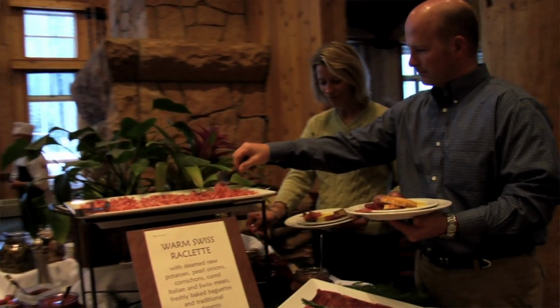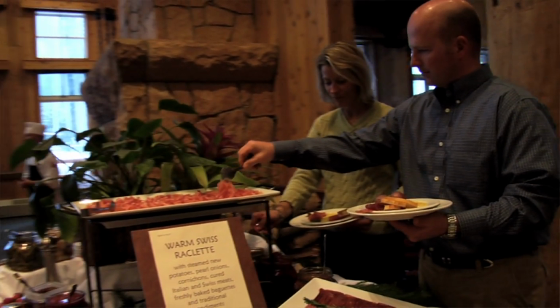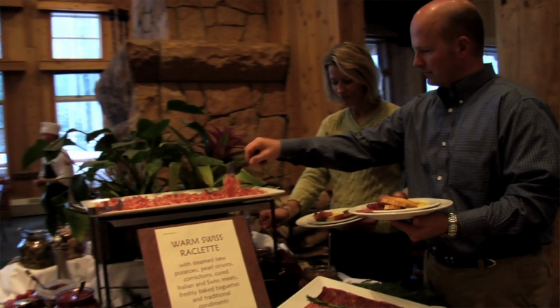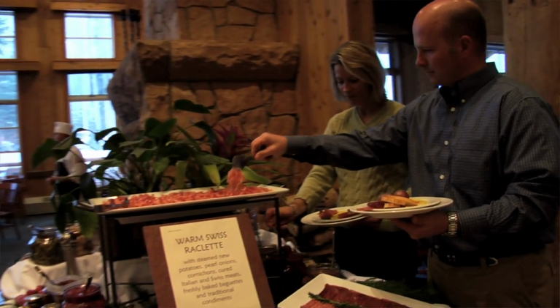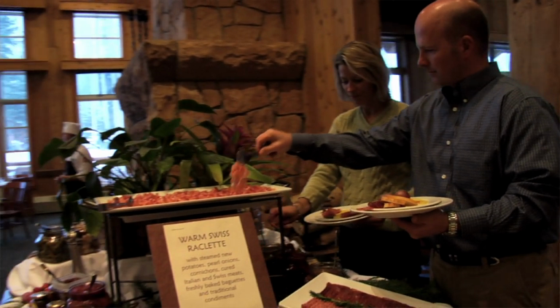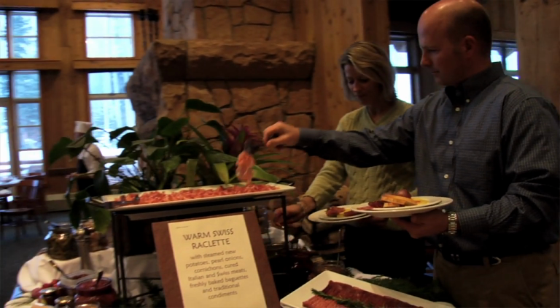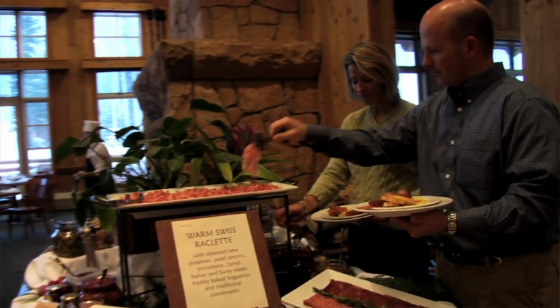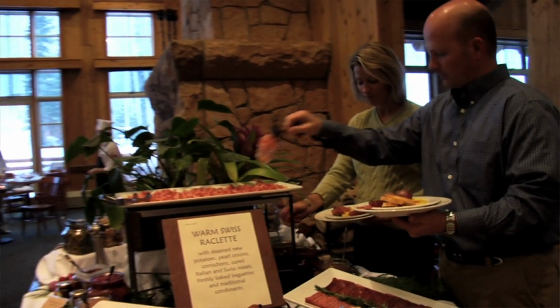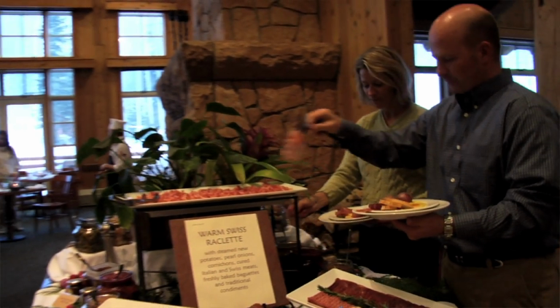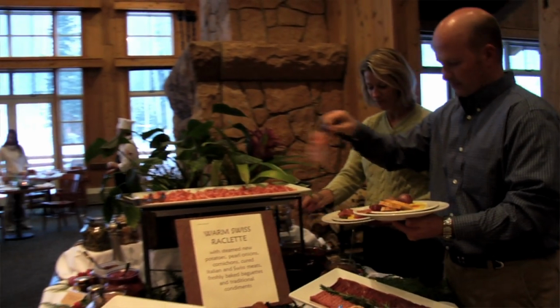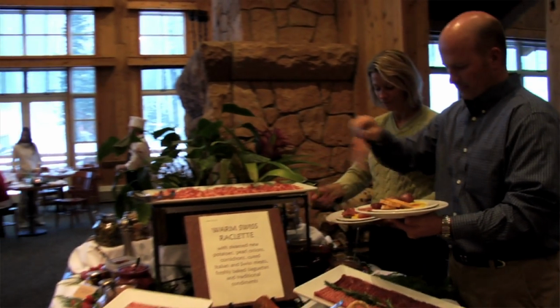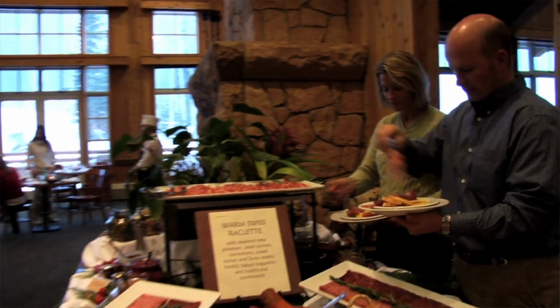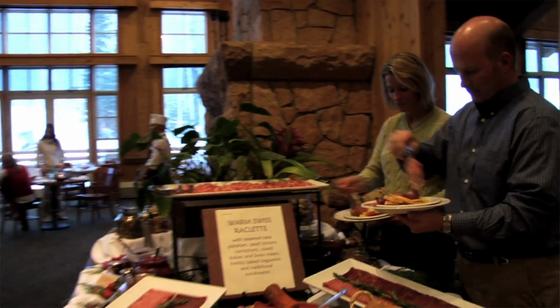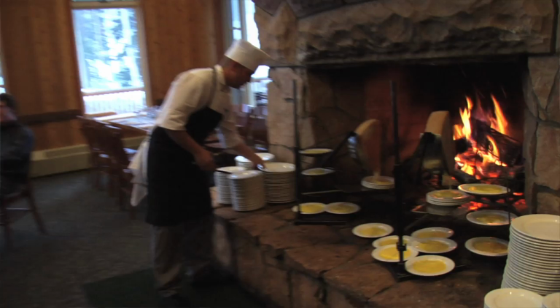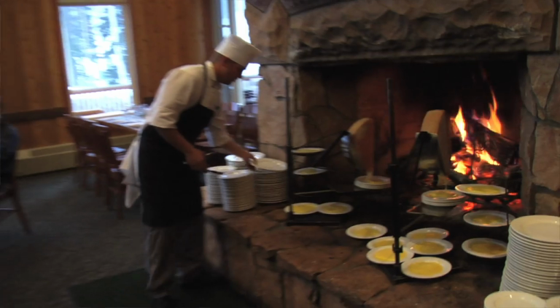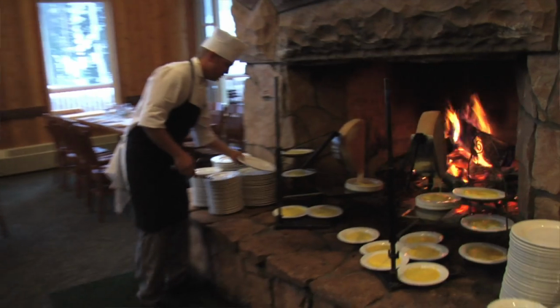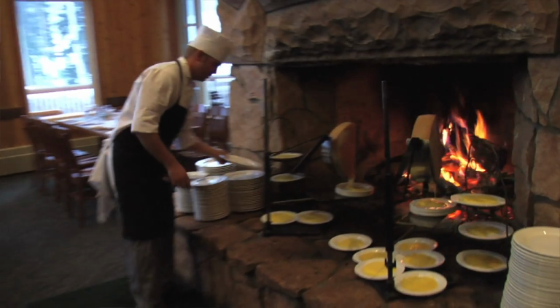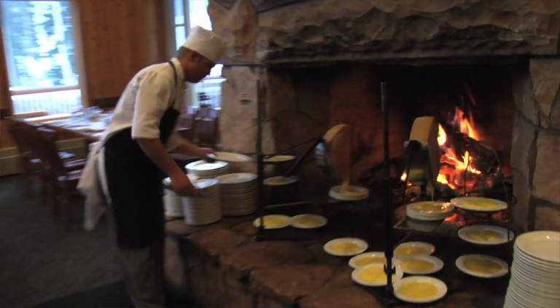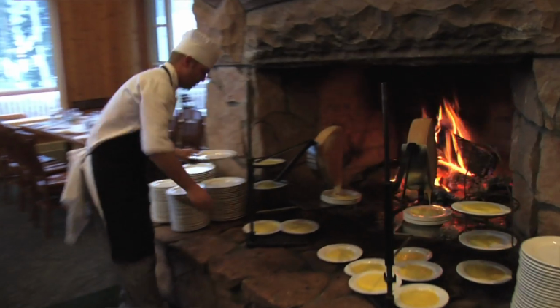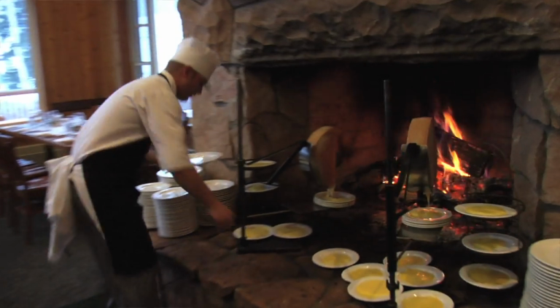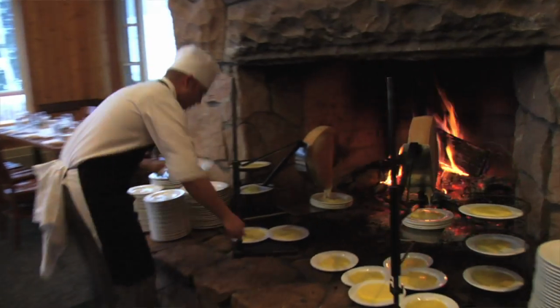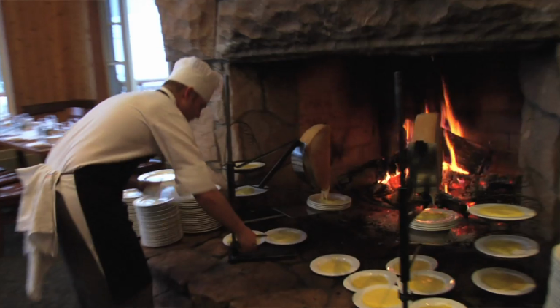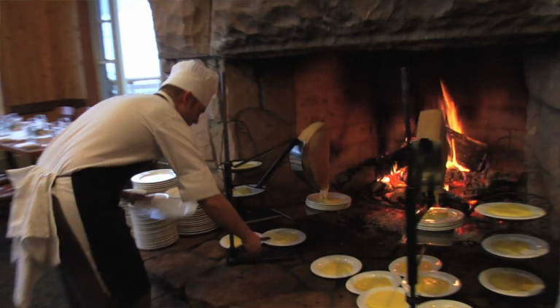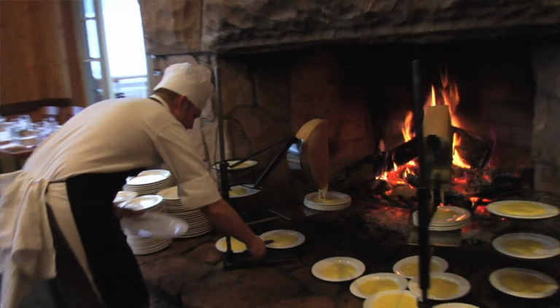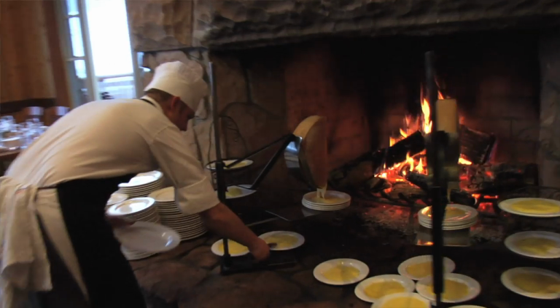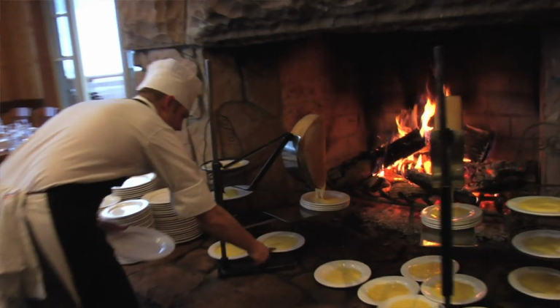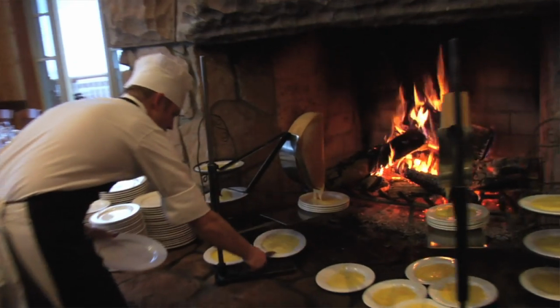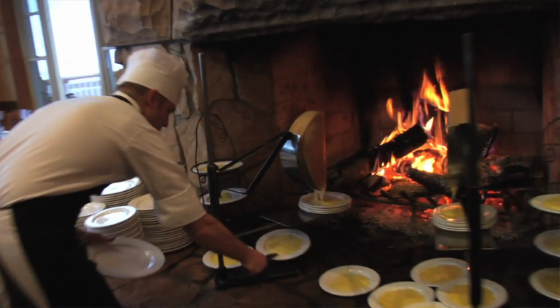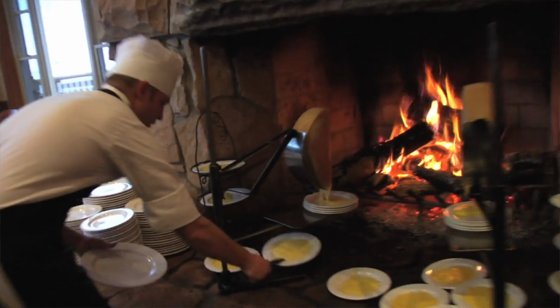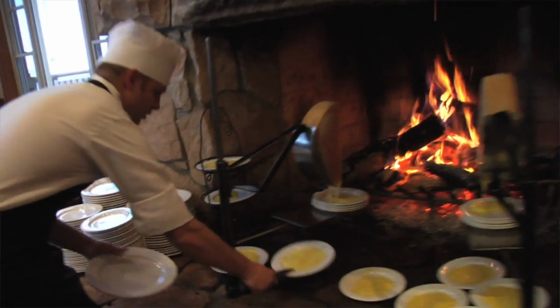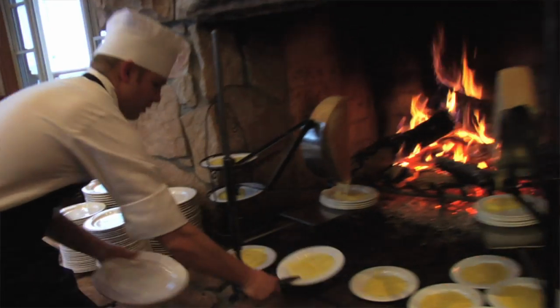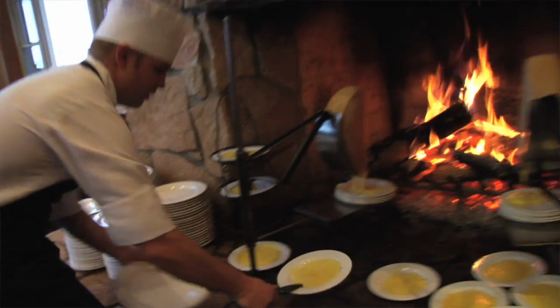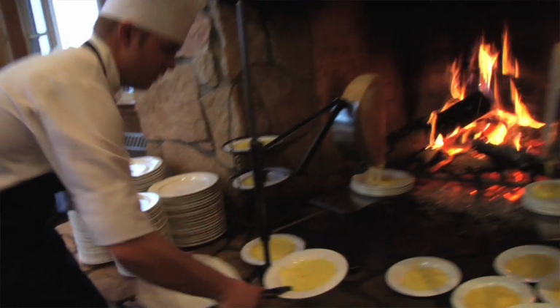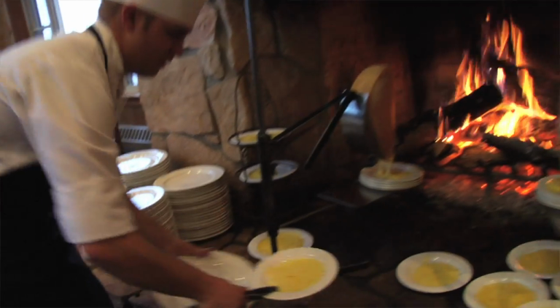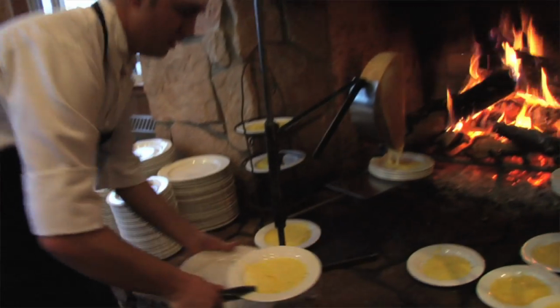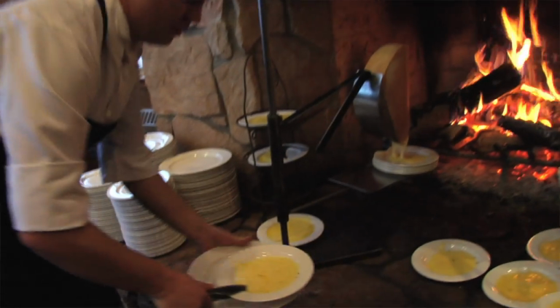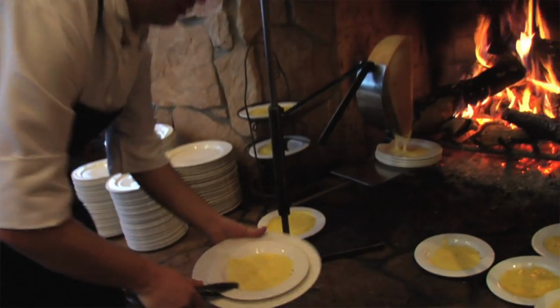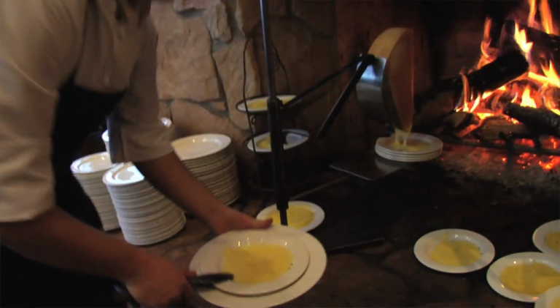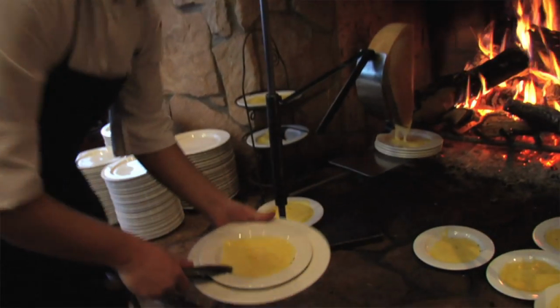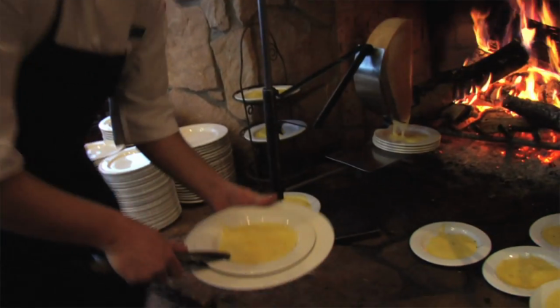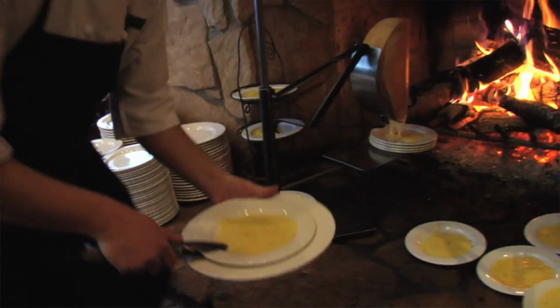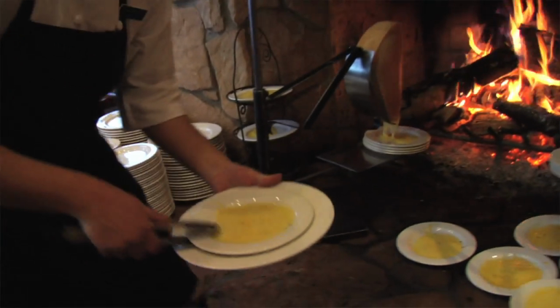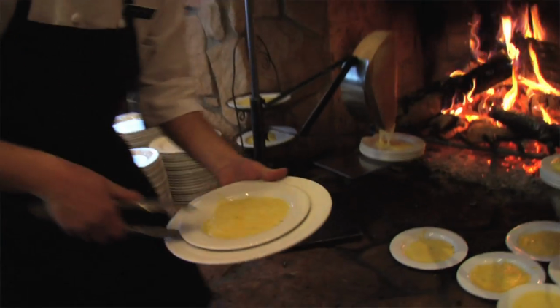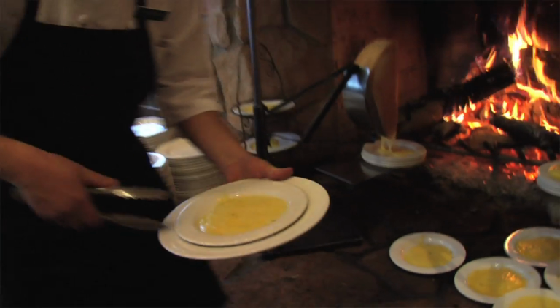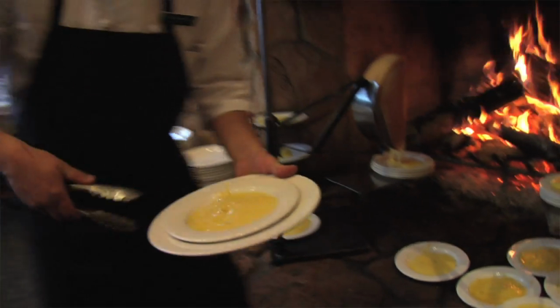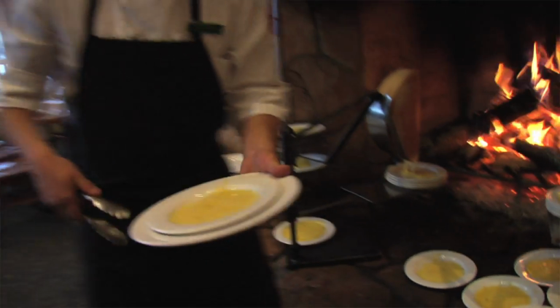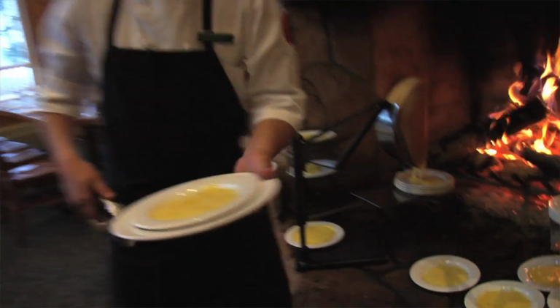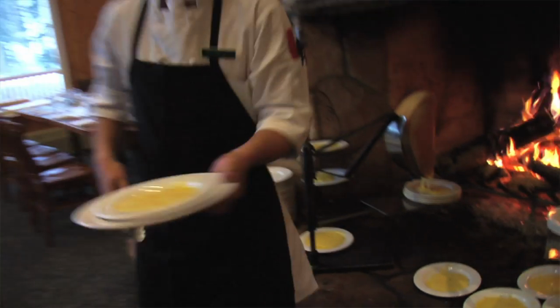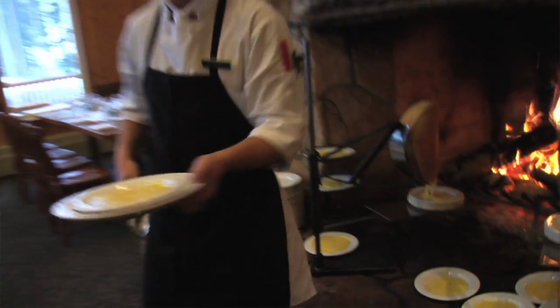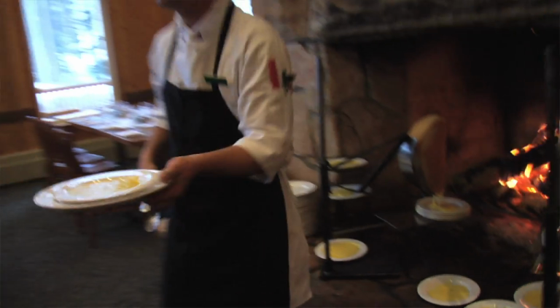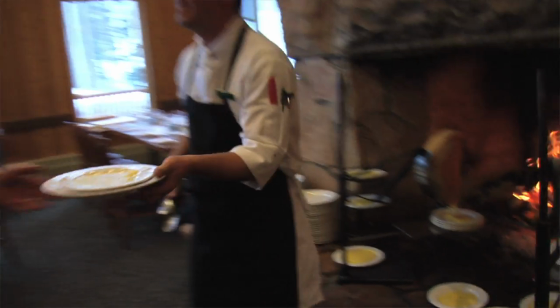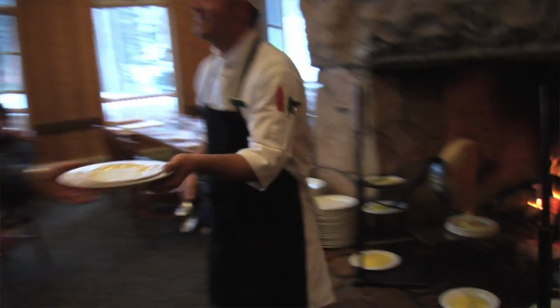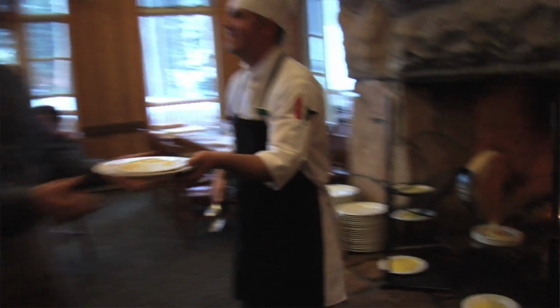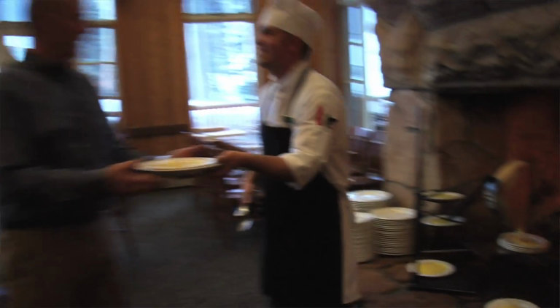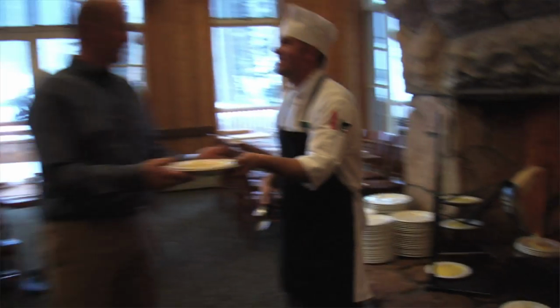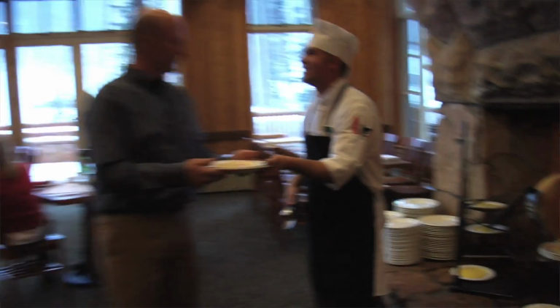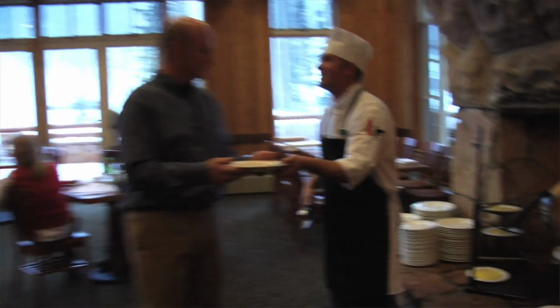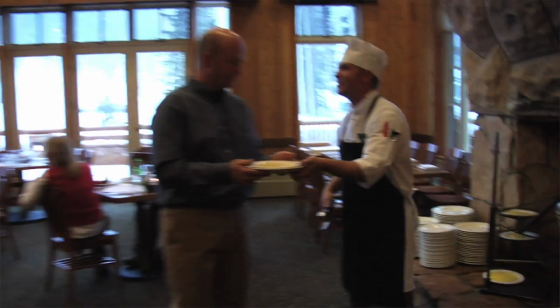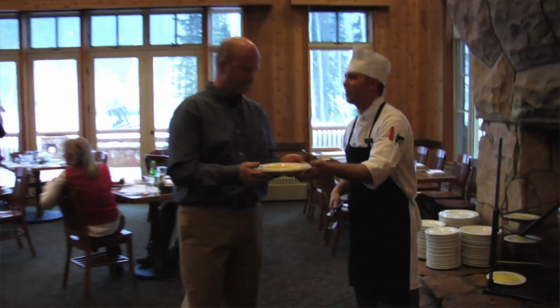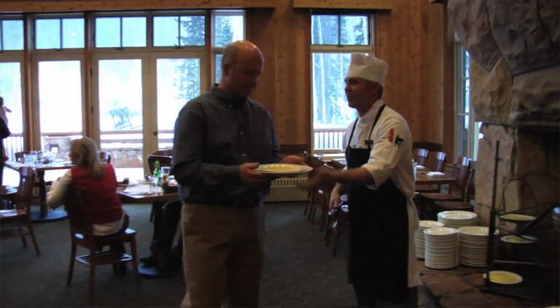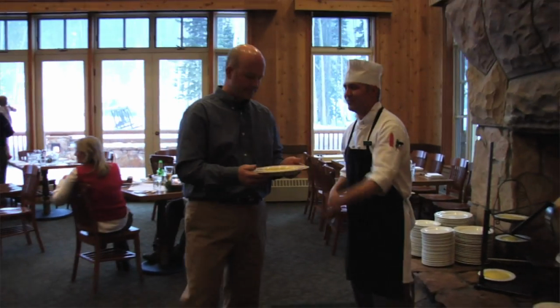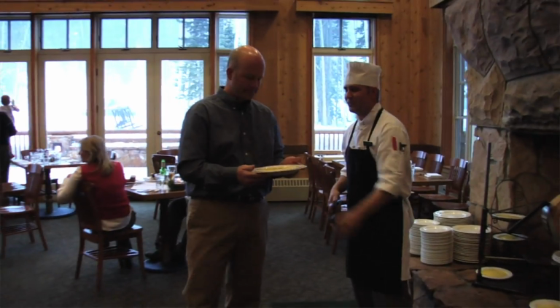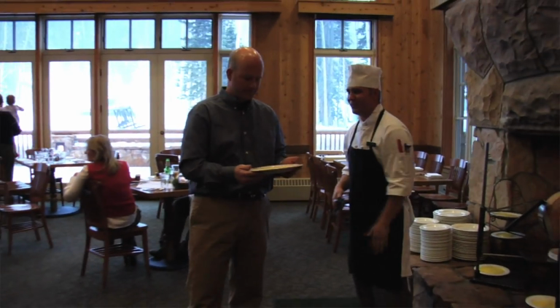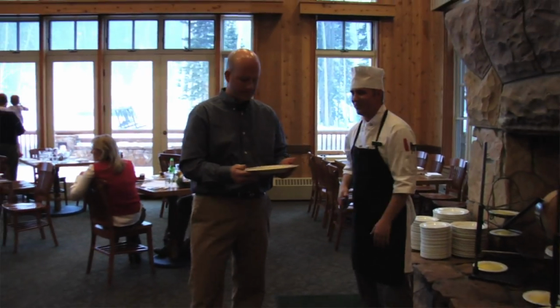We start off with our Swiss raclette cheese. All of our condiments — from our strawberry chutney to our pickled onions to our mustards — are all house made.